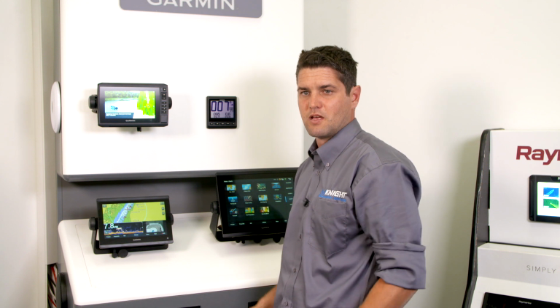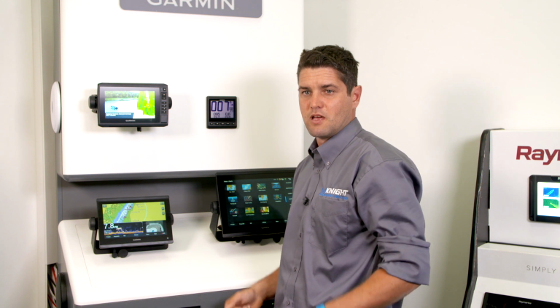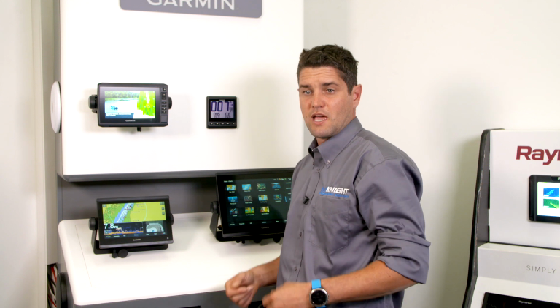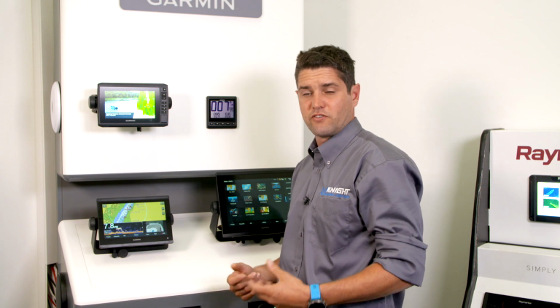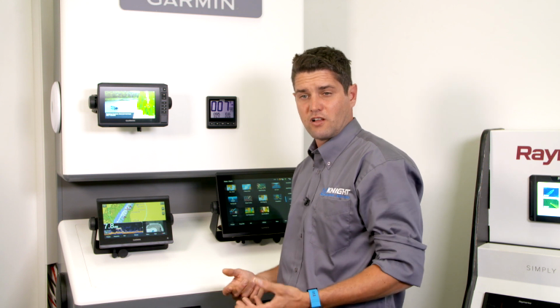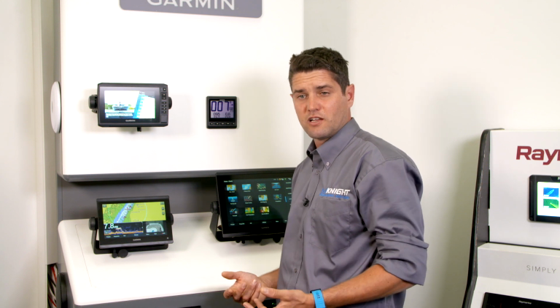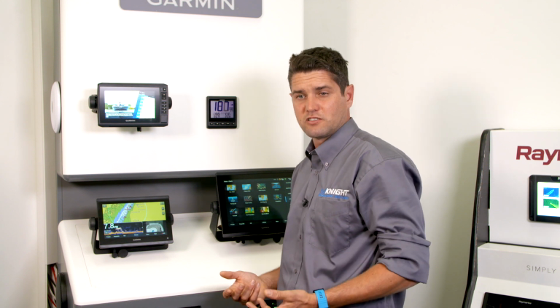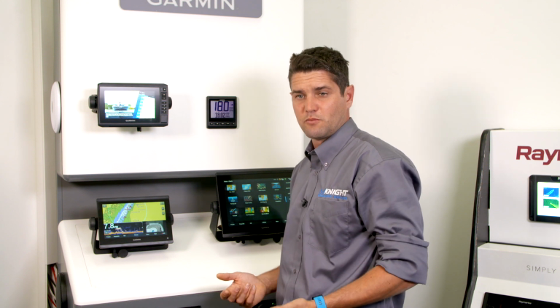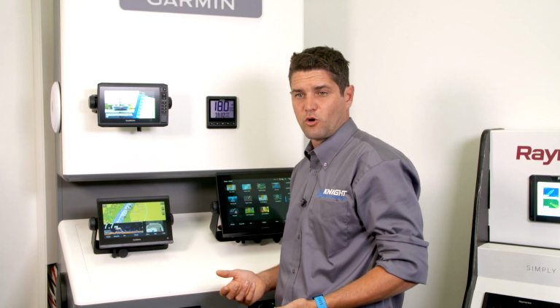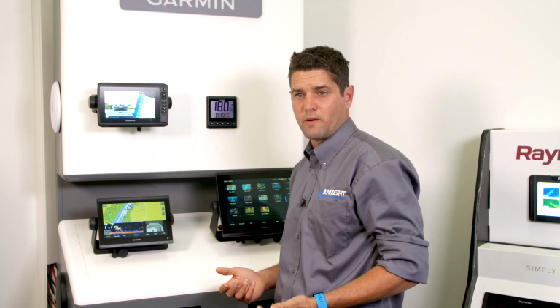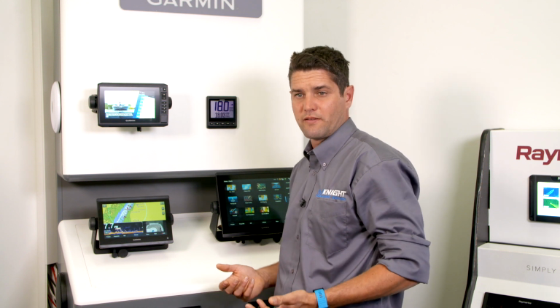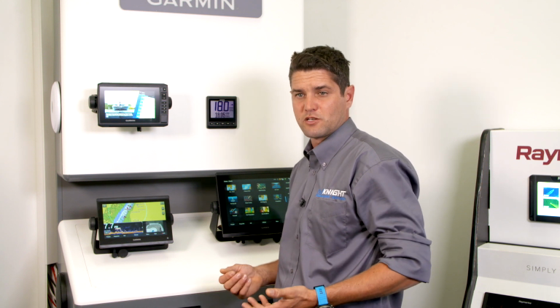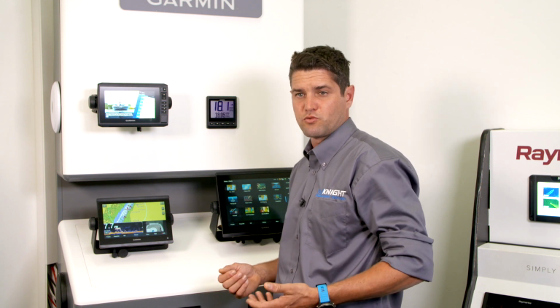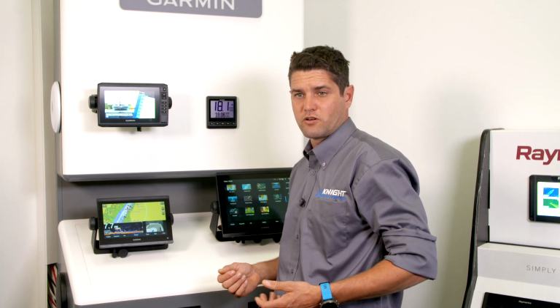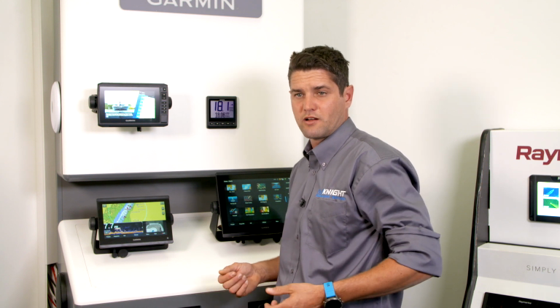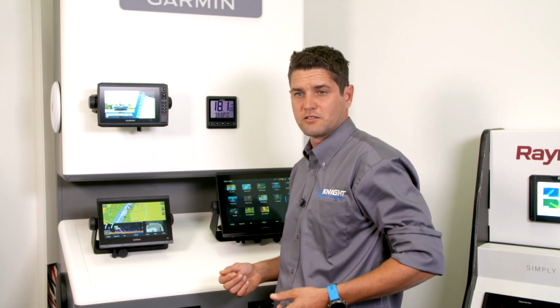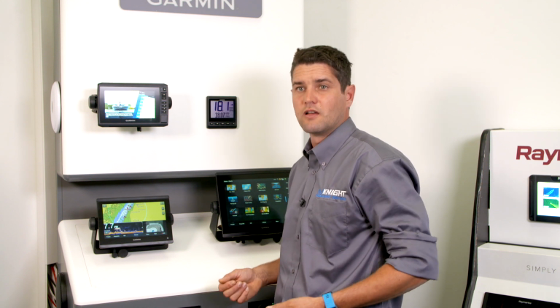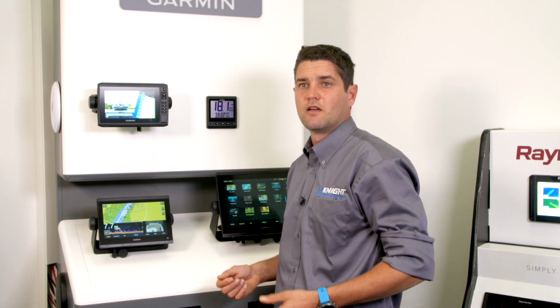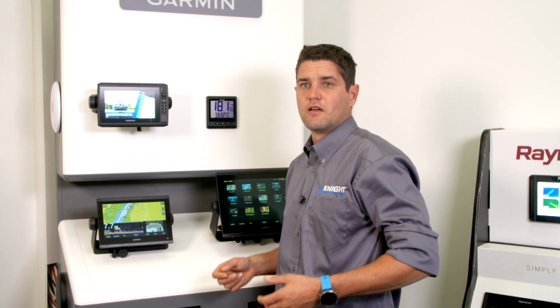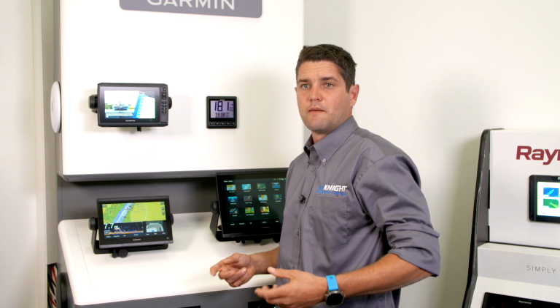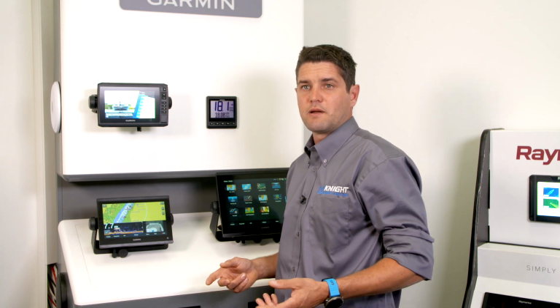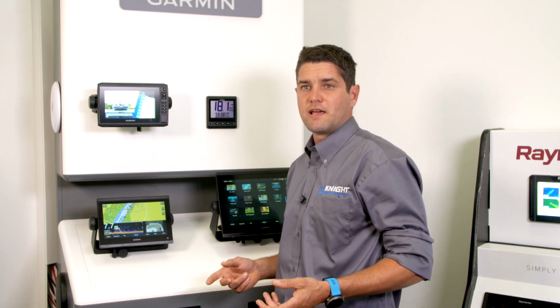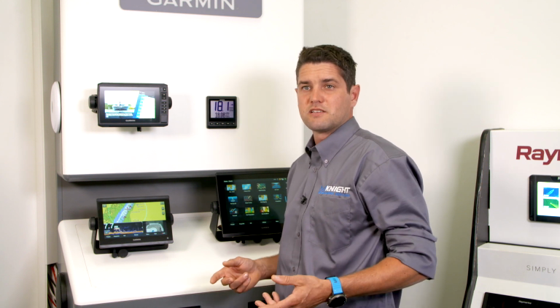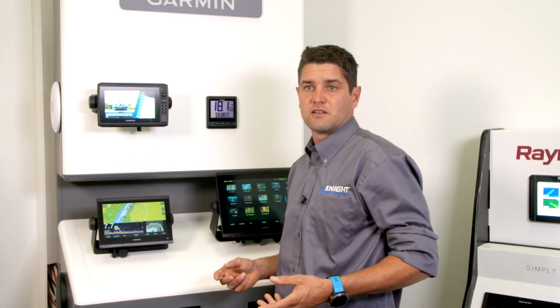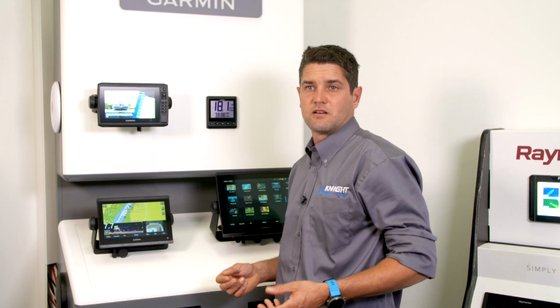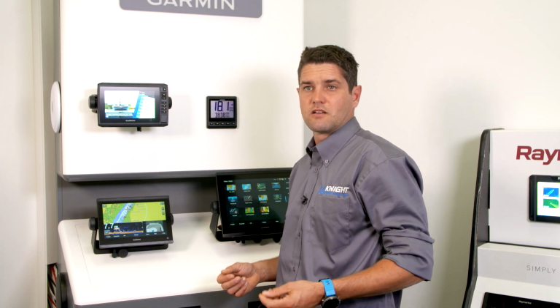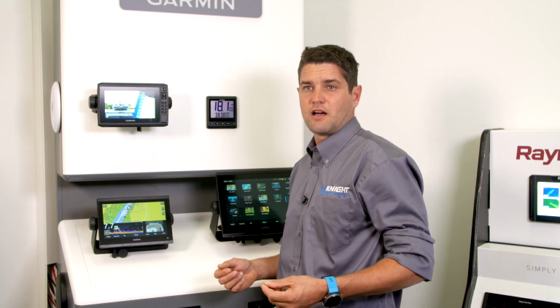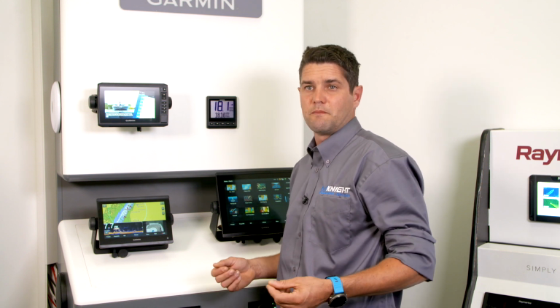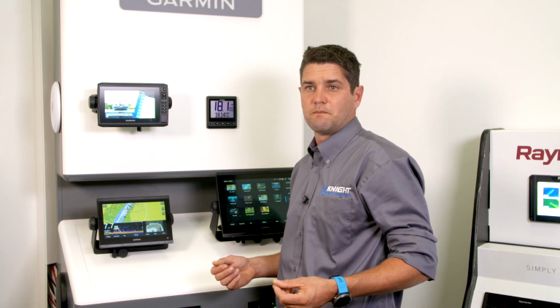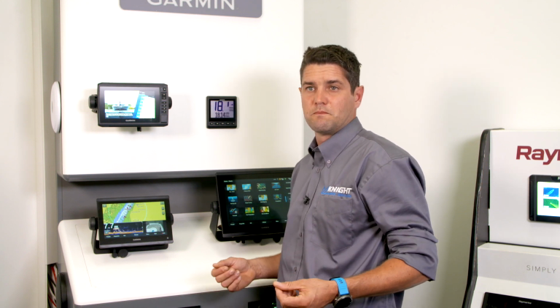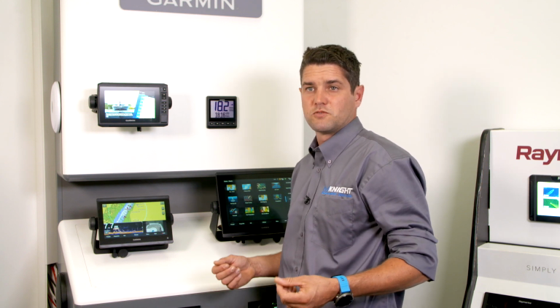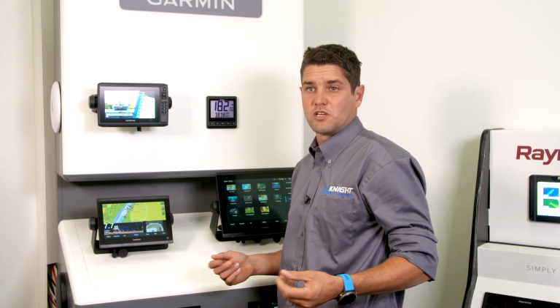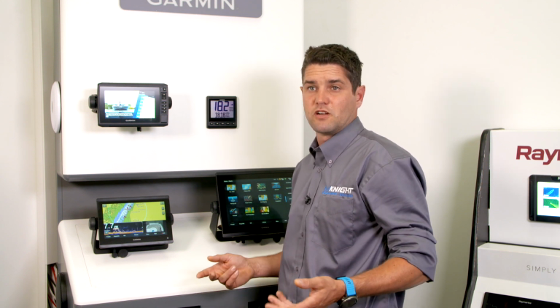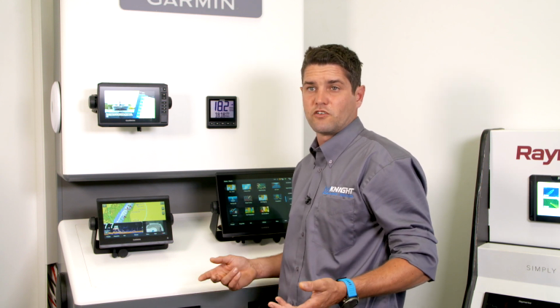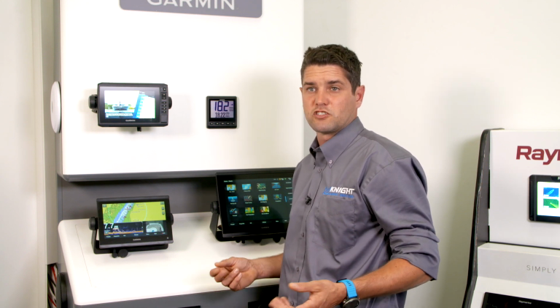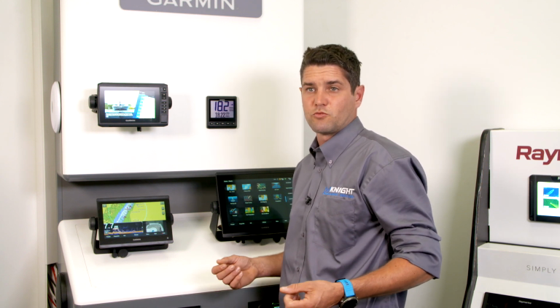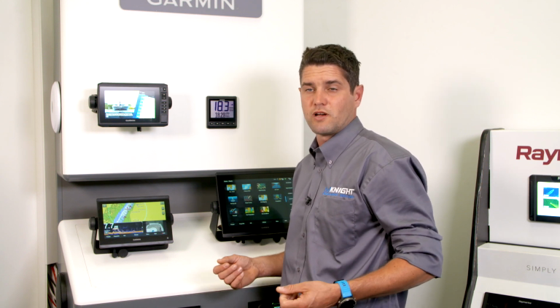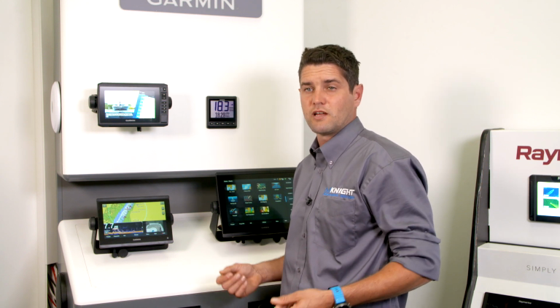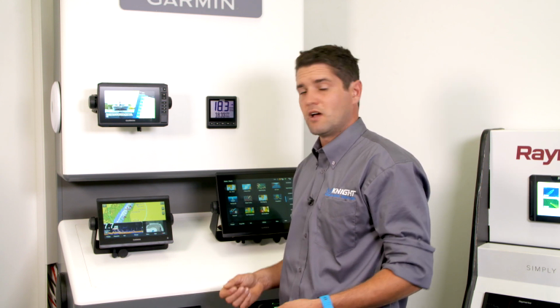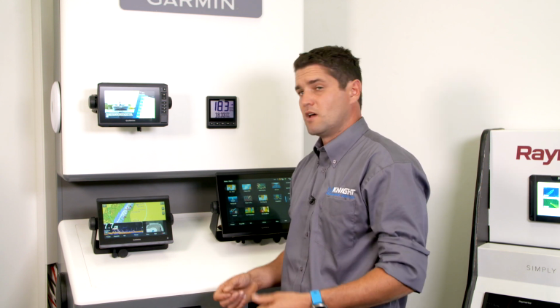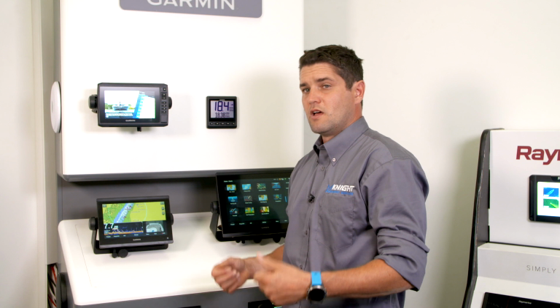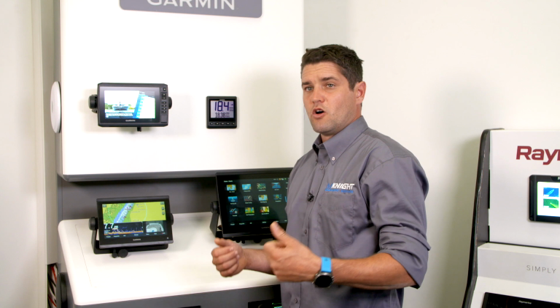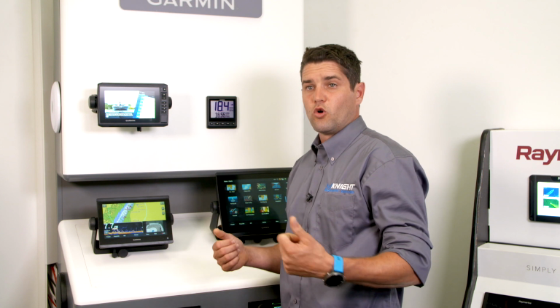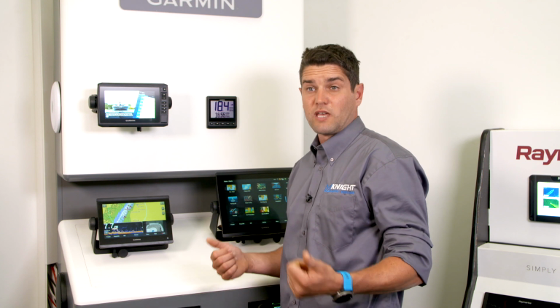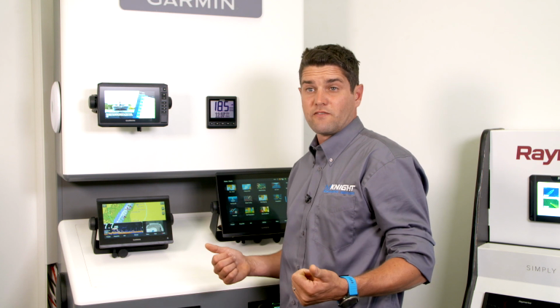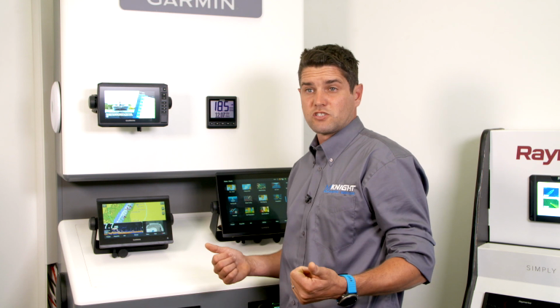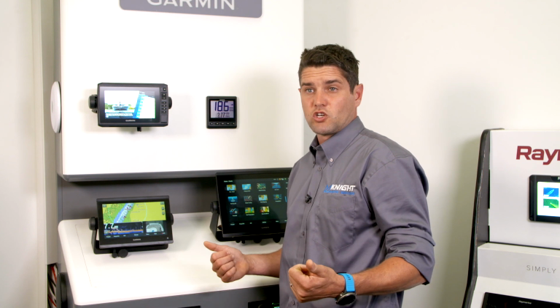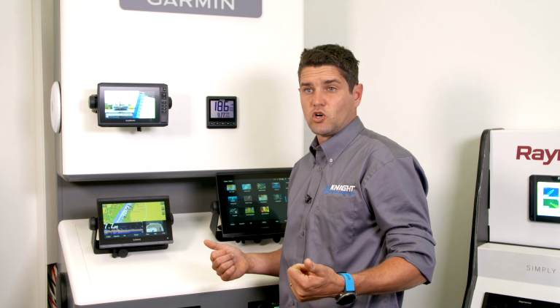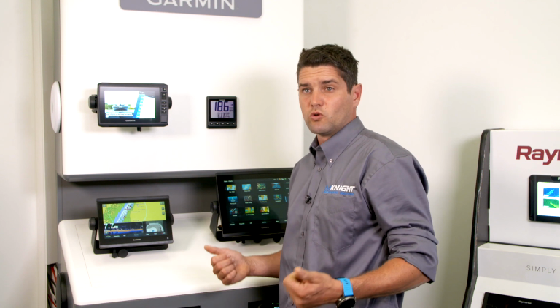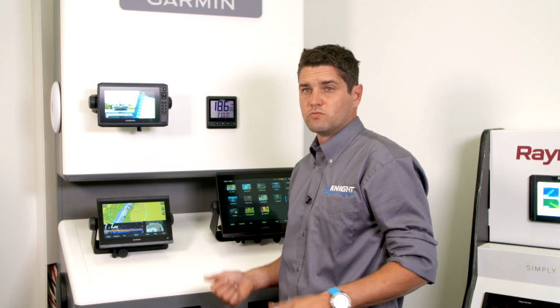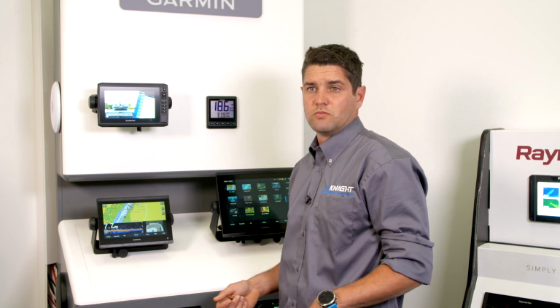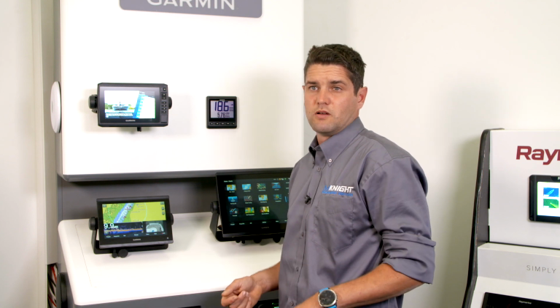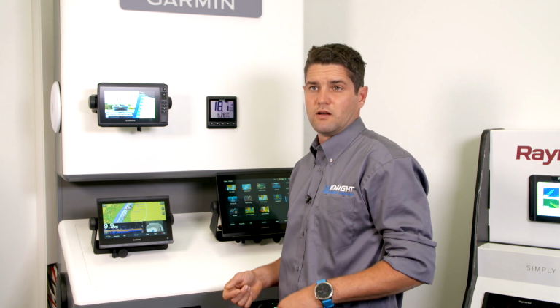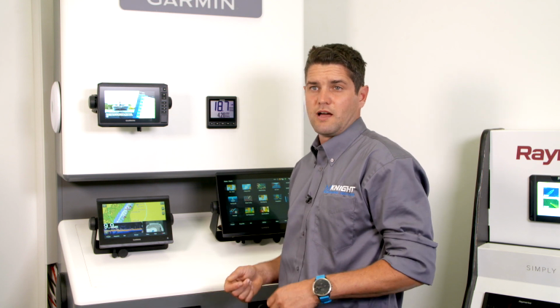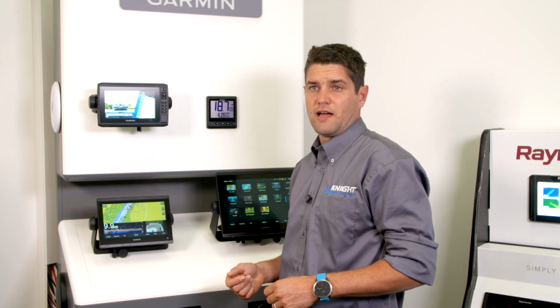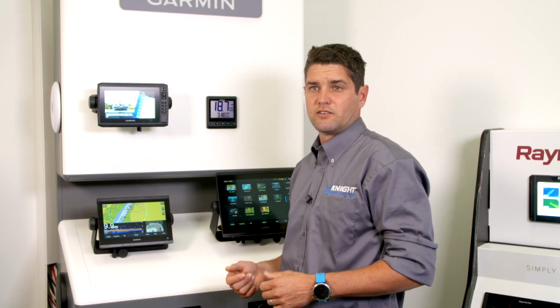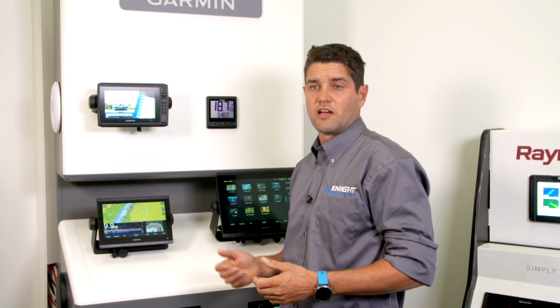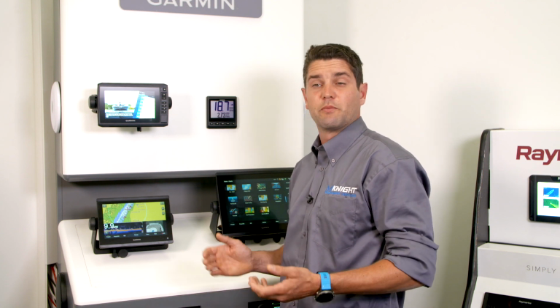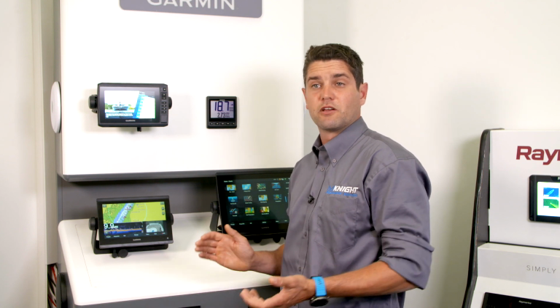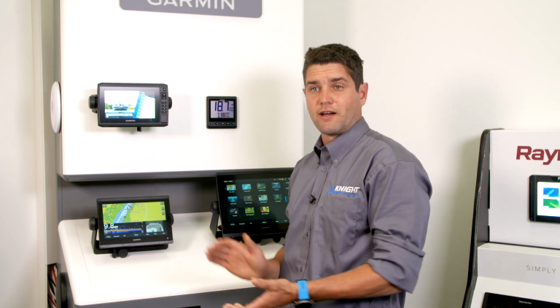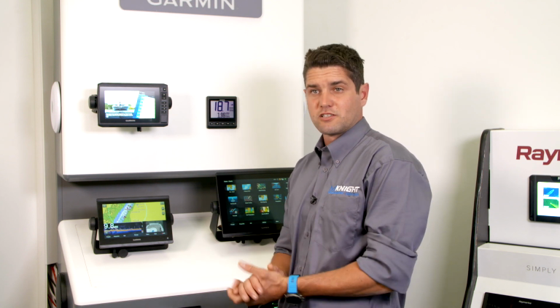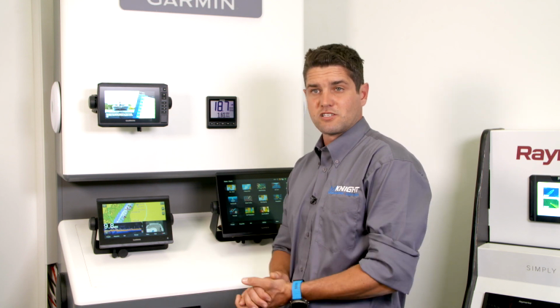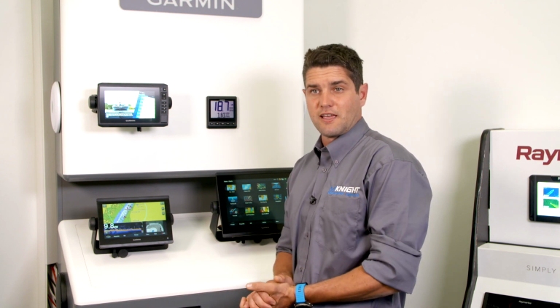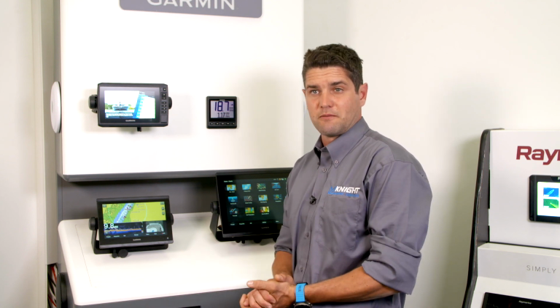If you'd like to know more about this product, please come to Universal Marina or give us a call — it would be great to see you.